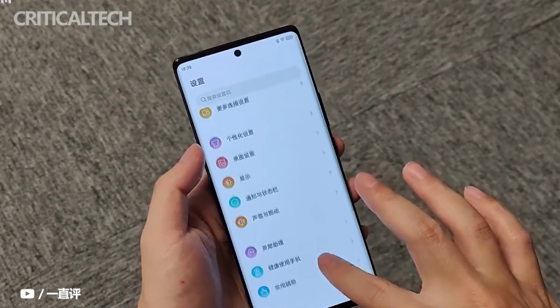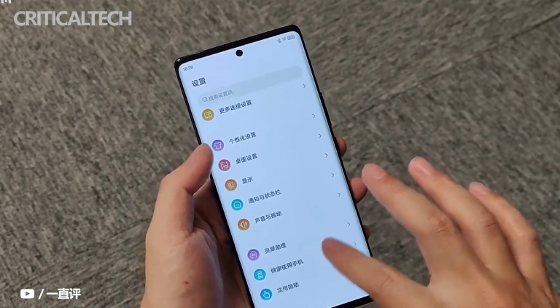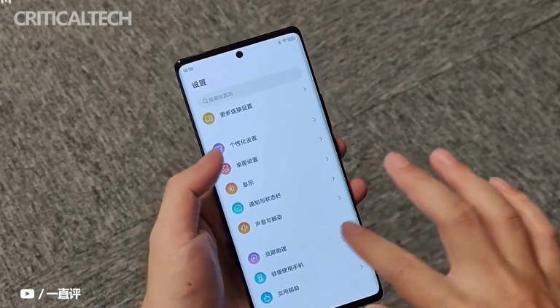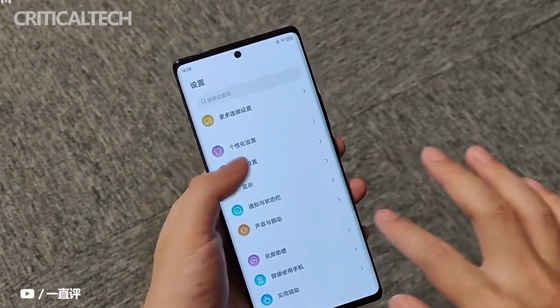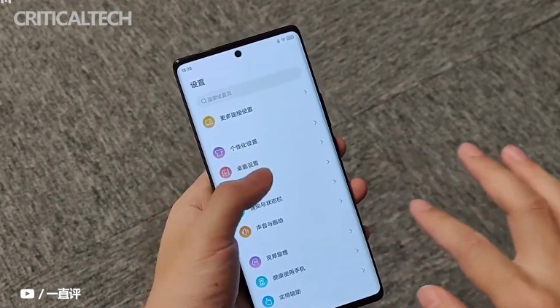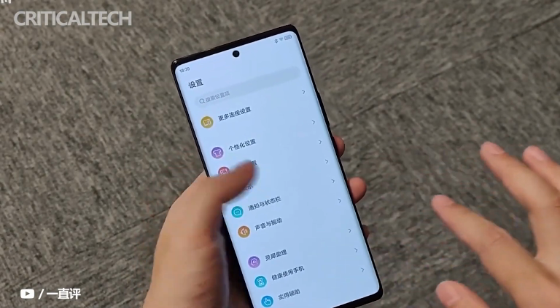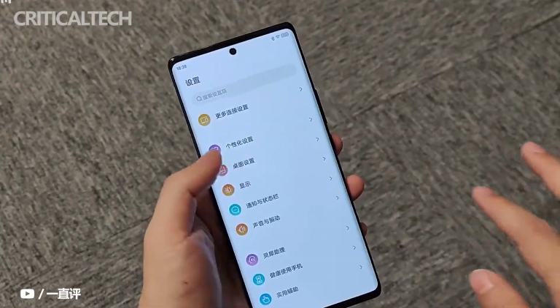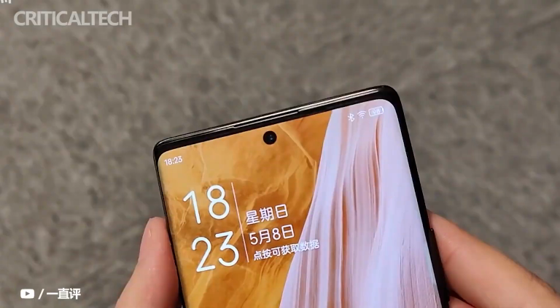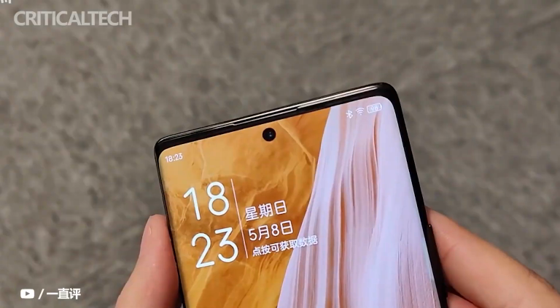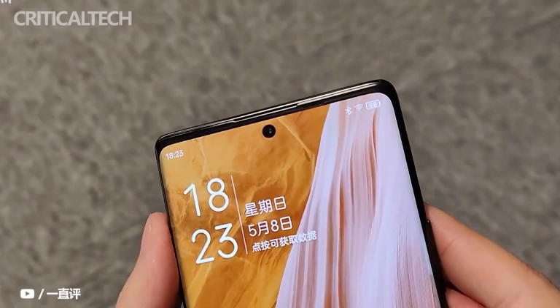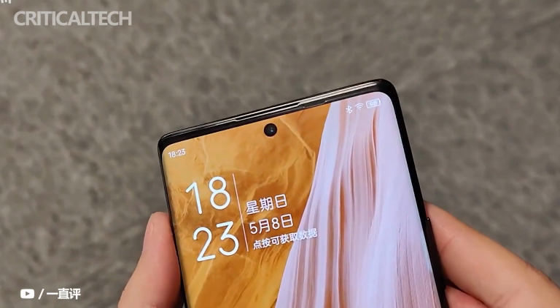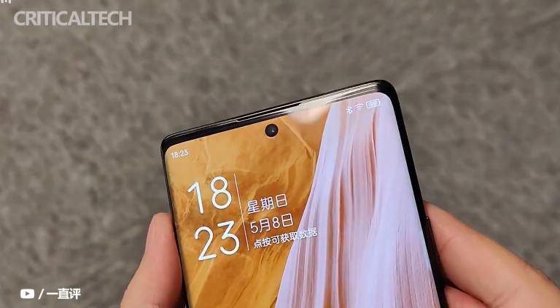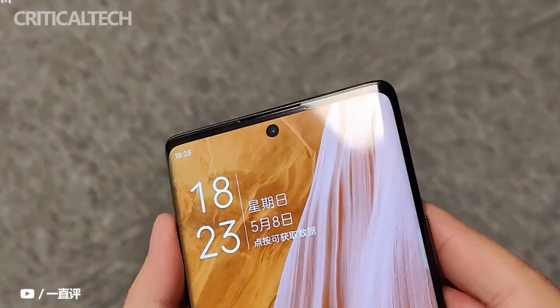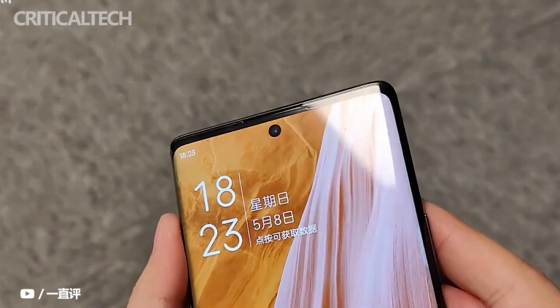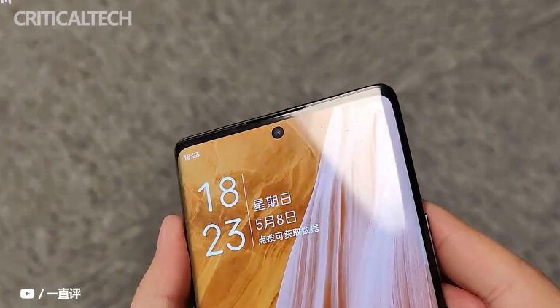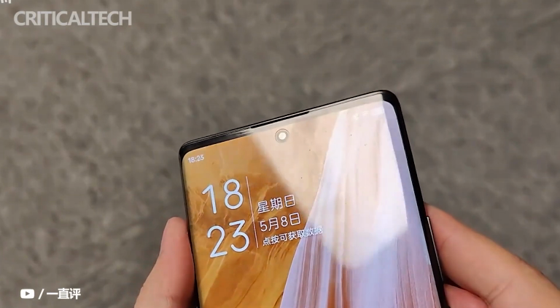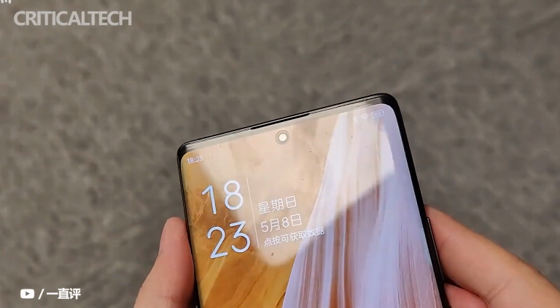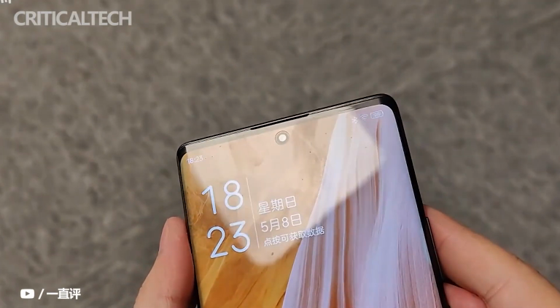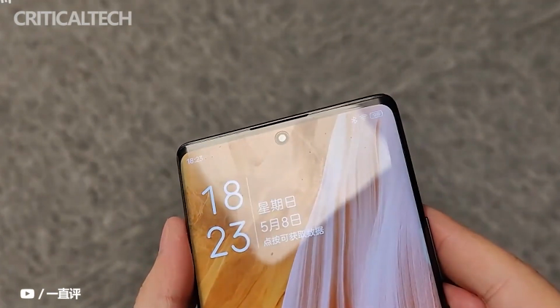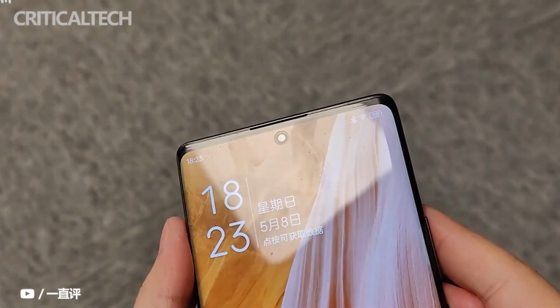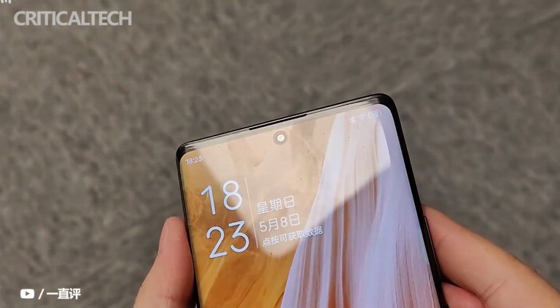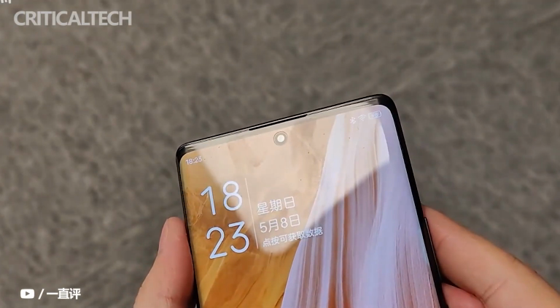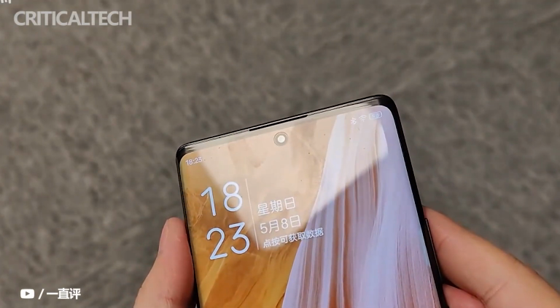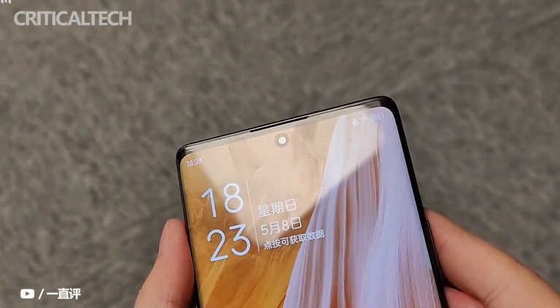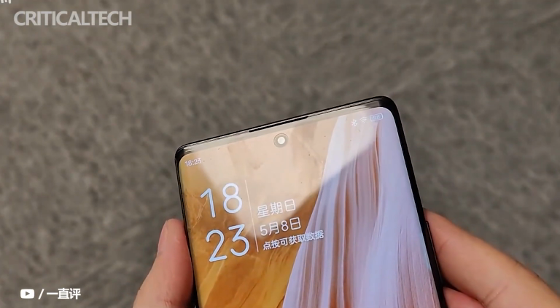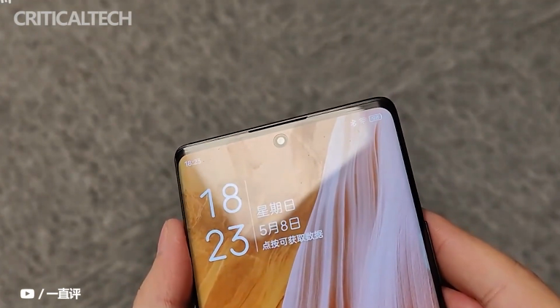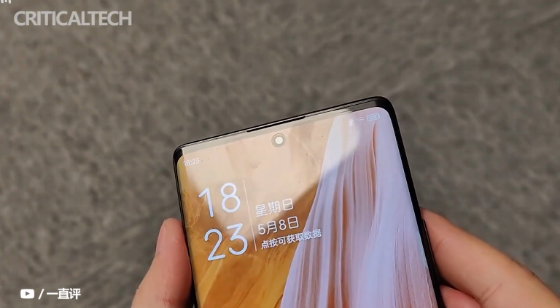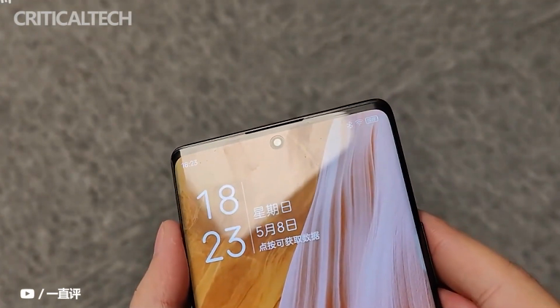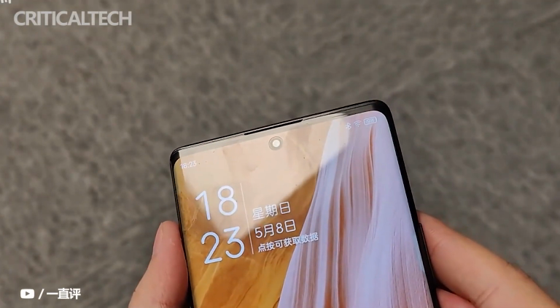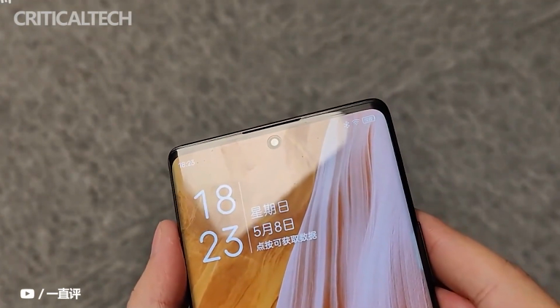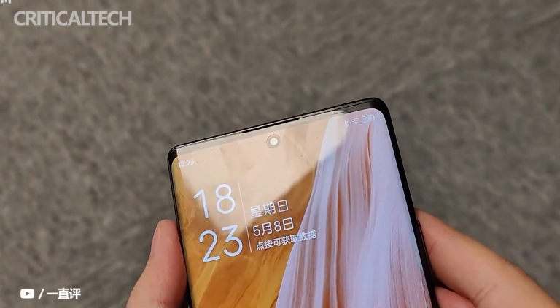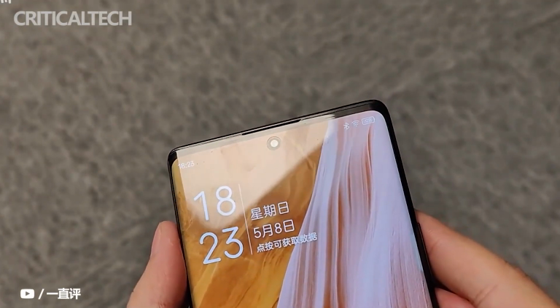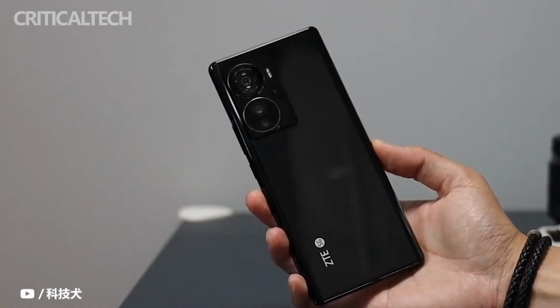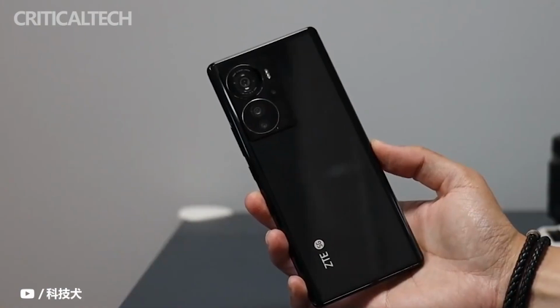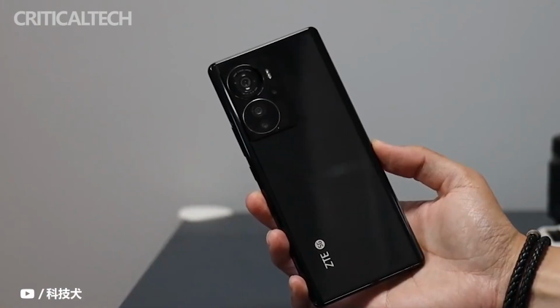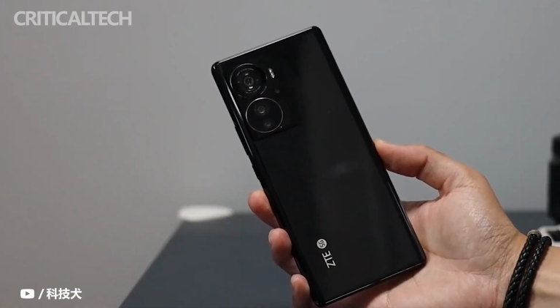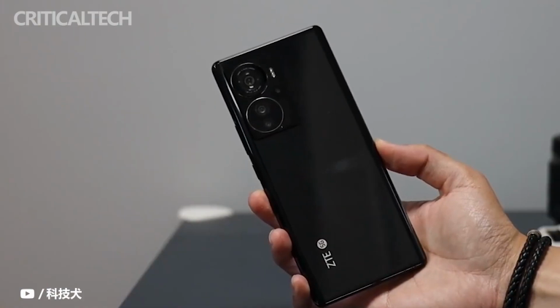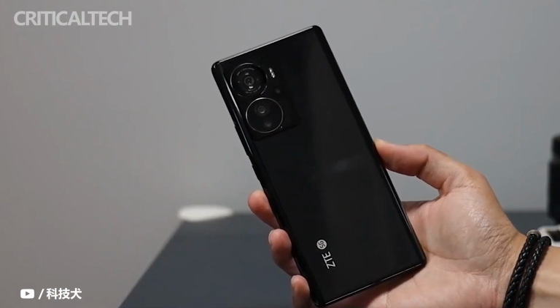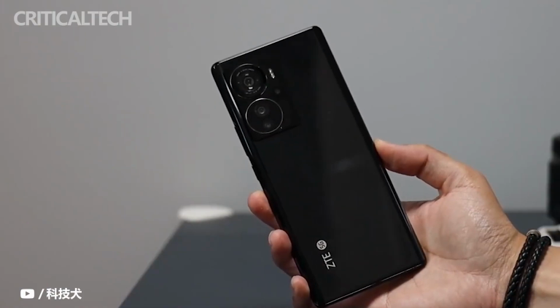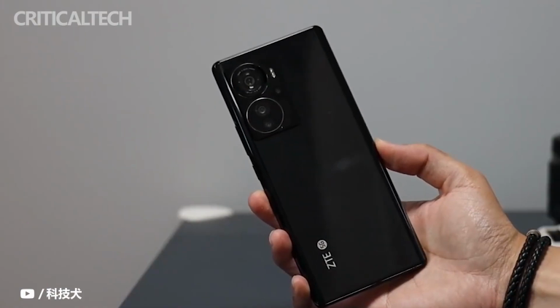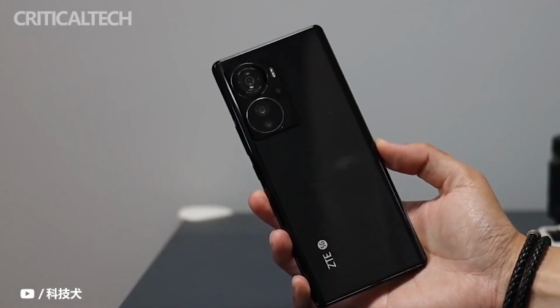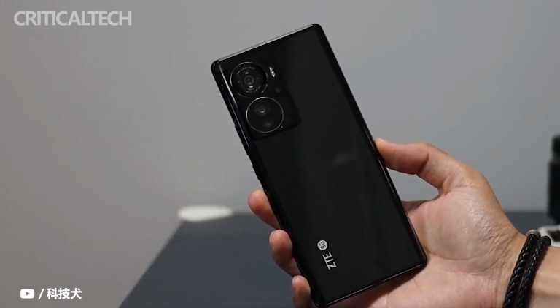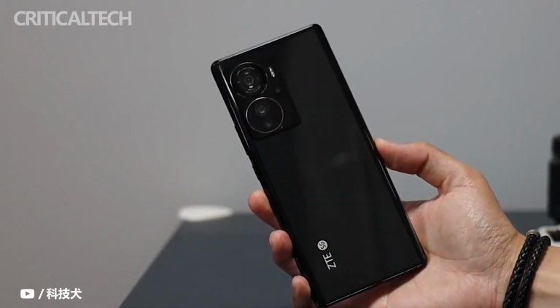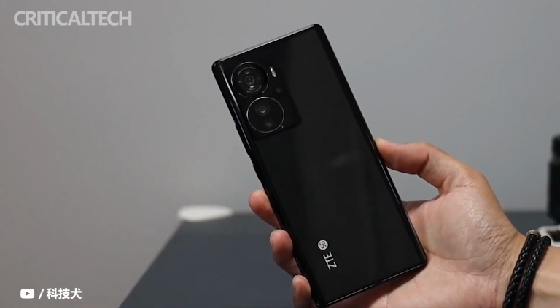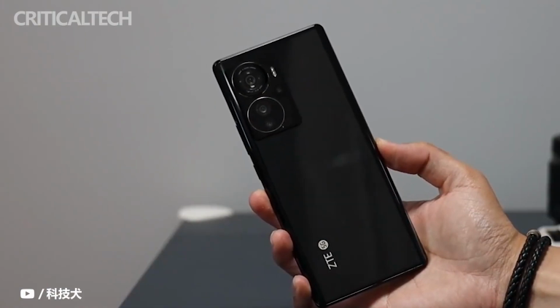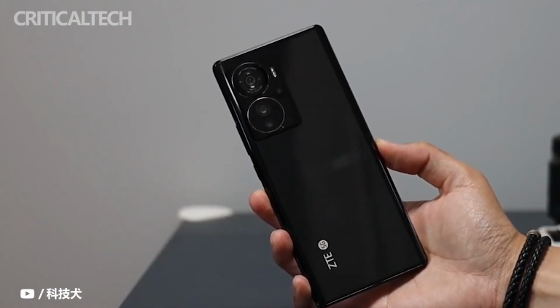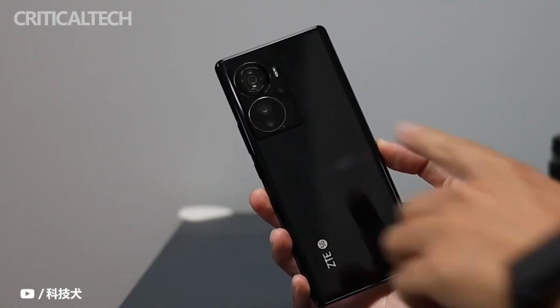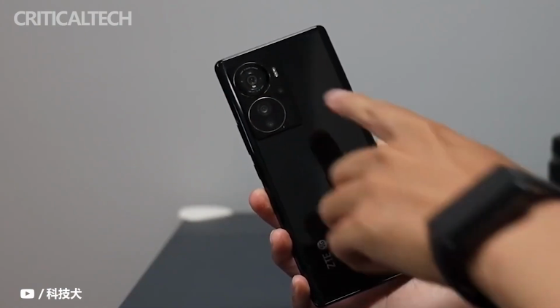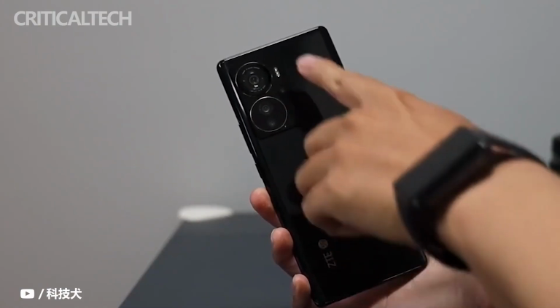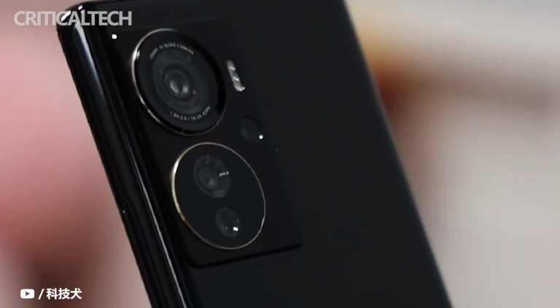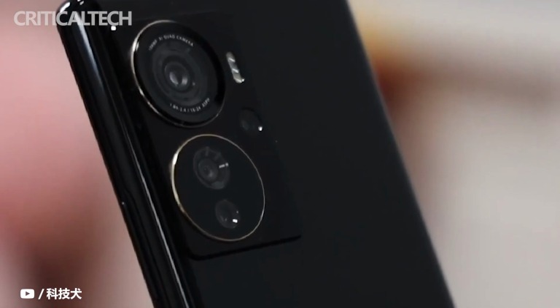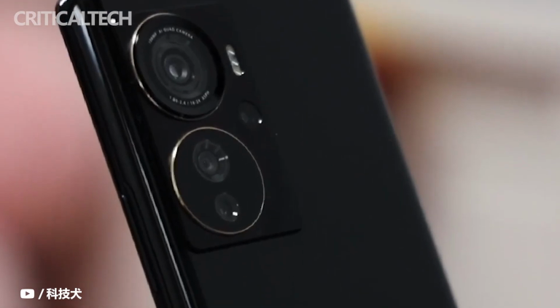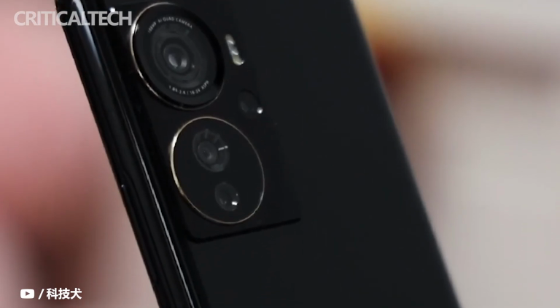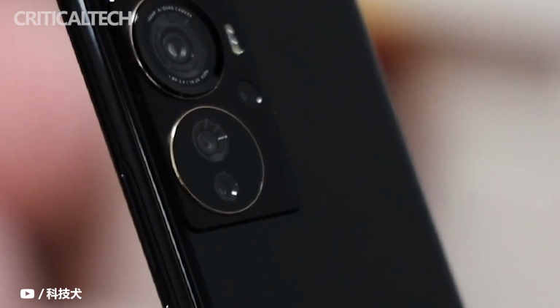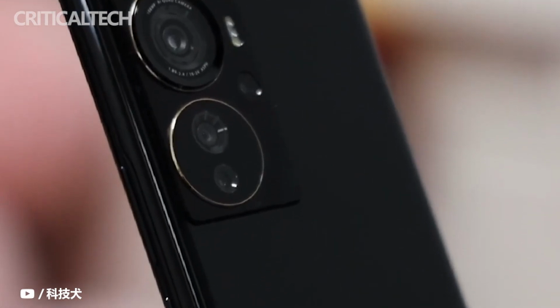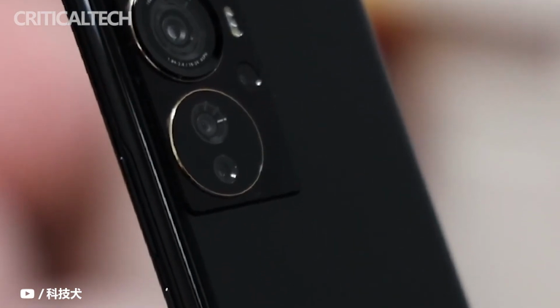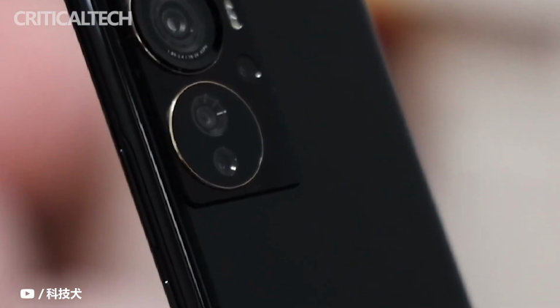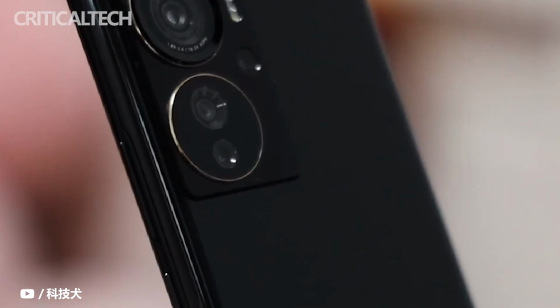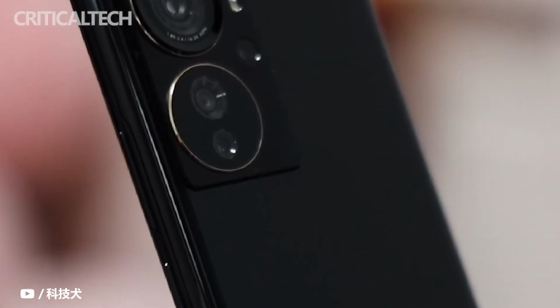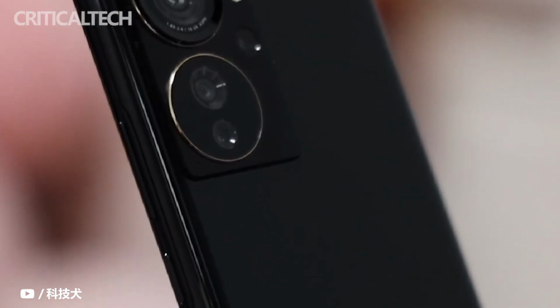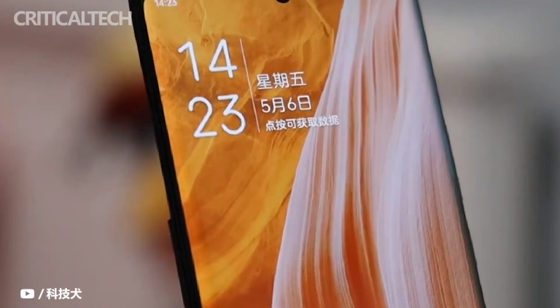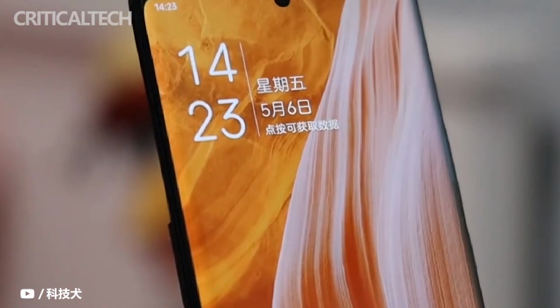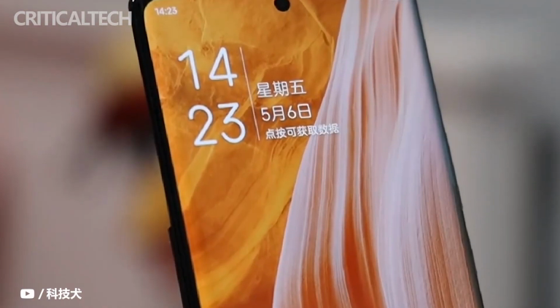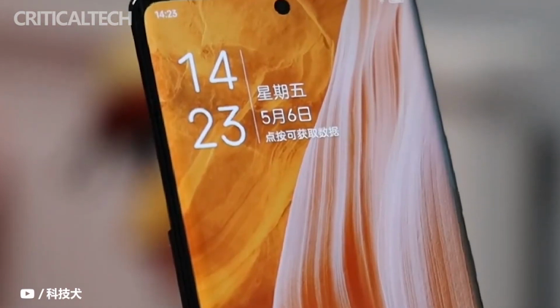Do you like the new mid-range smartphone from ZTE? Write your opinion in the comments below. I will always be glad to read. Thanks for watching, good luck and see you soon.